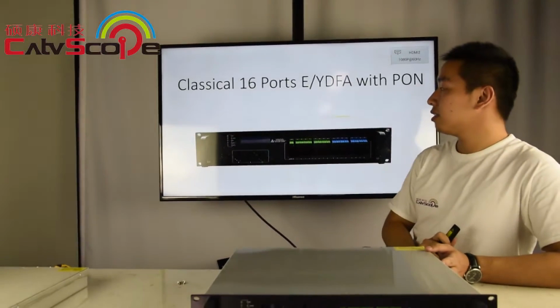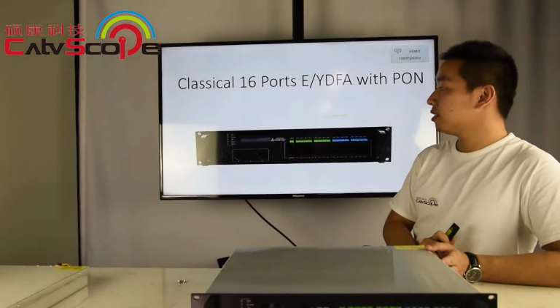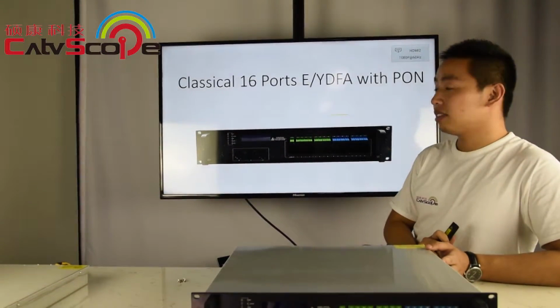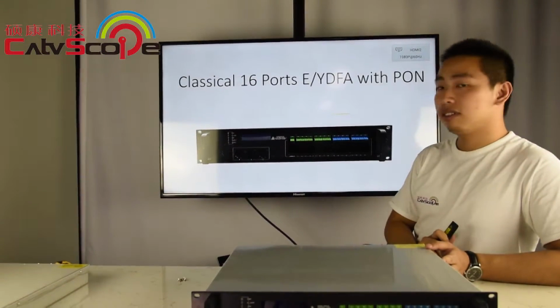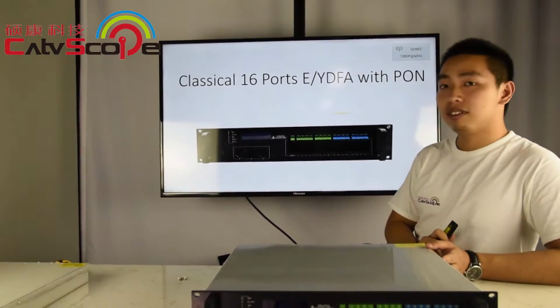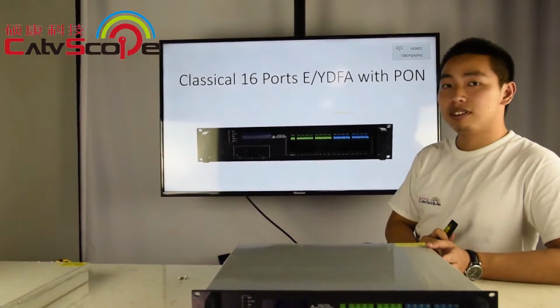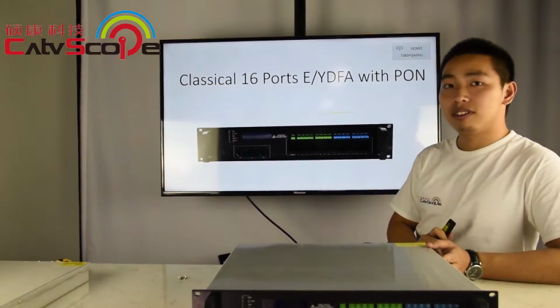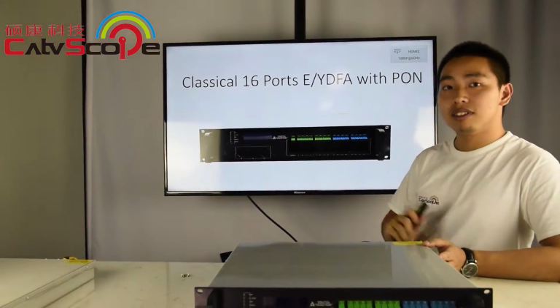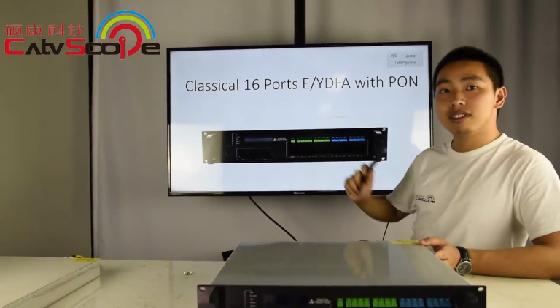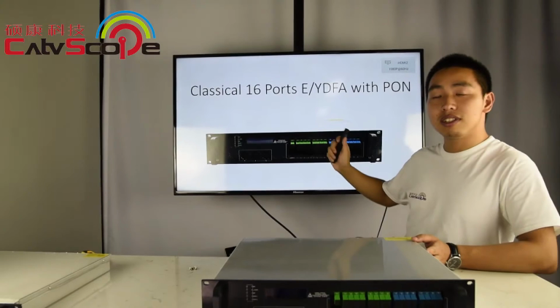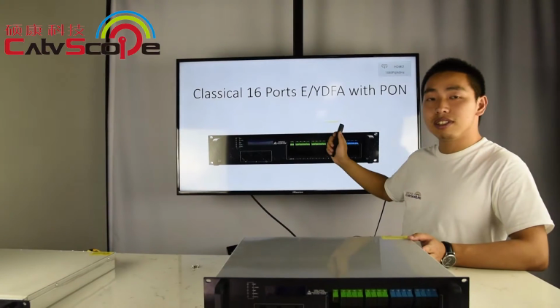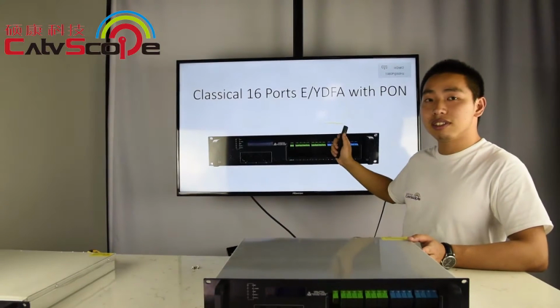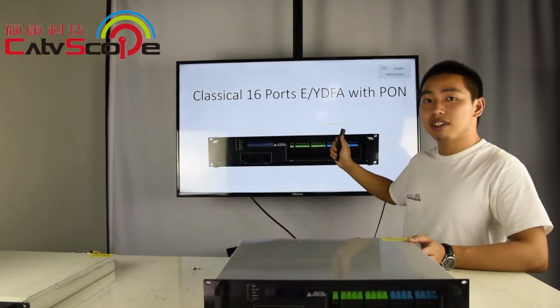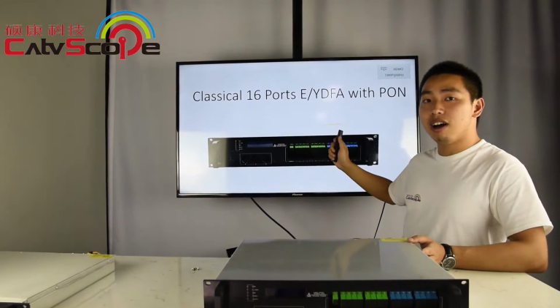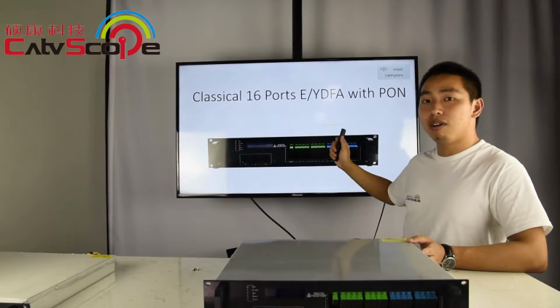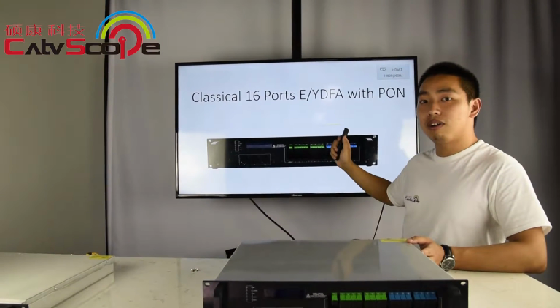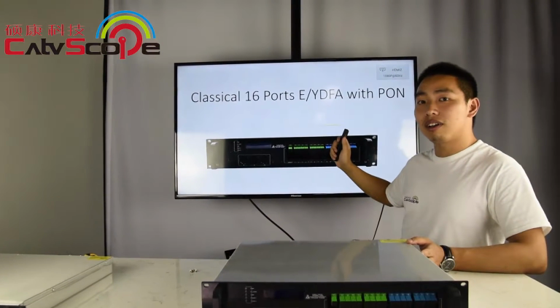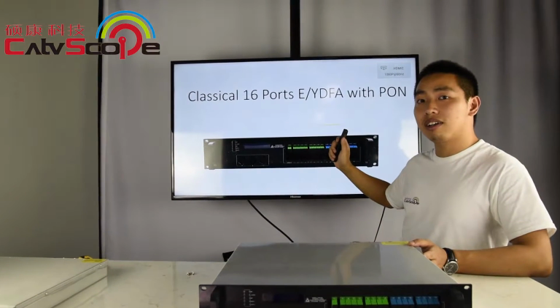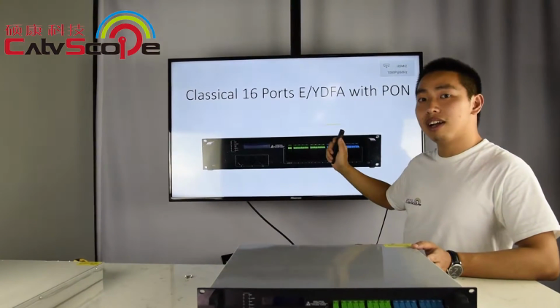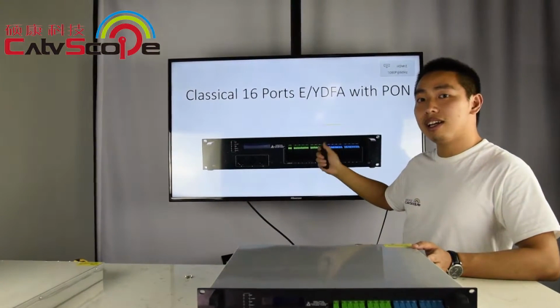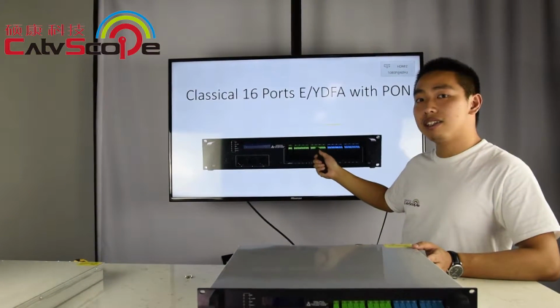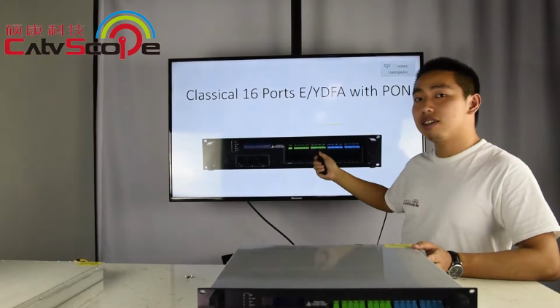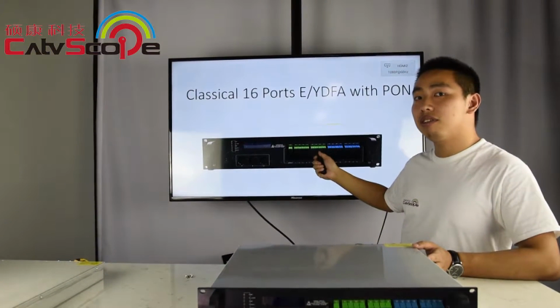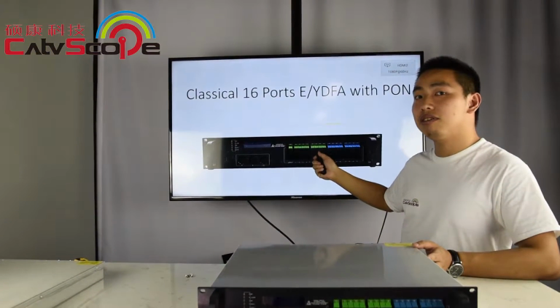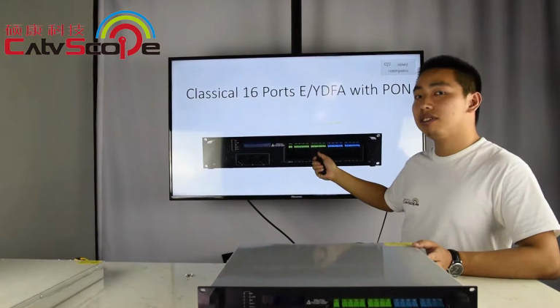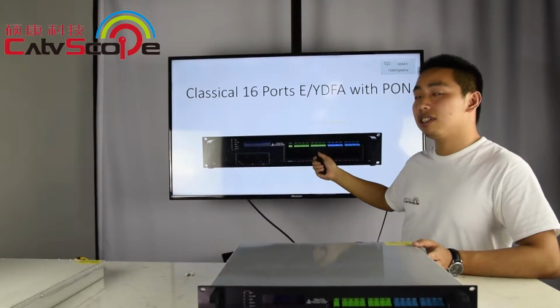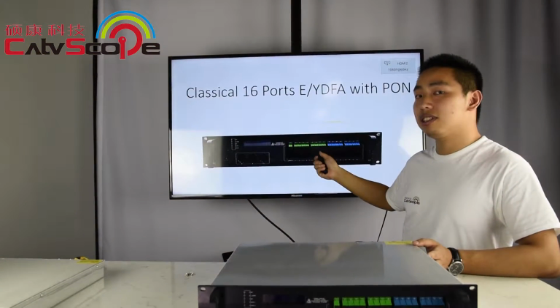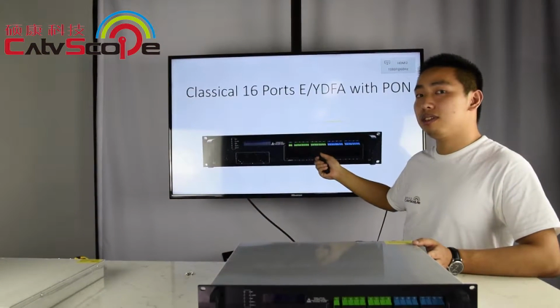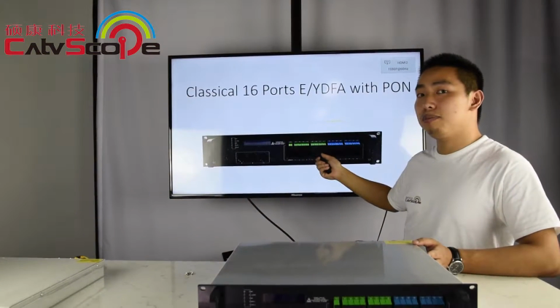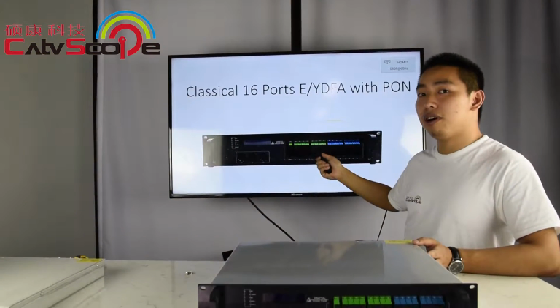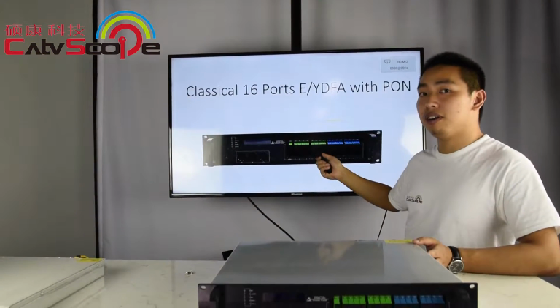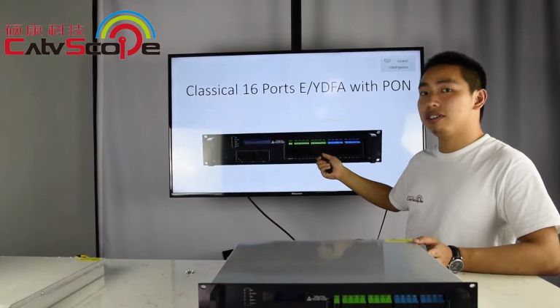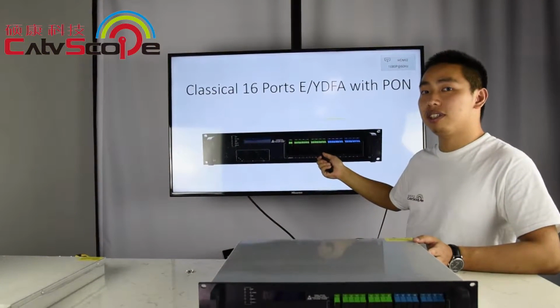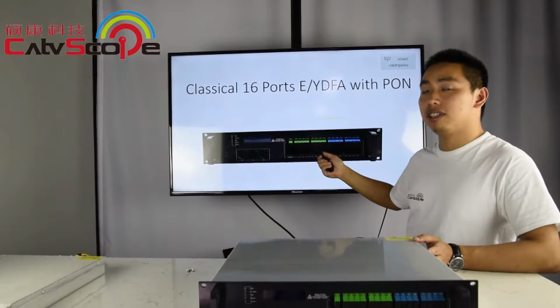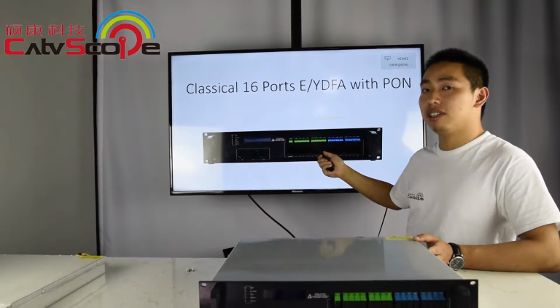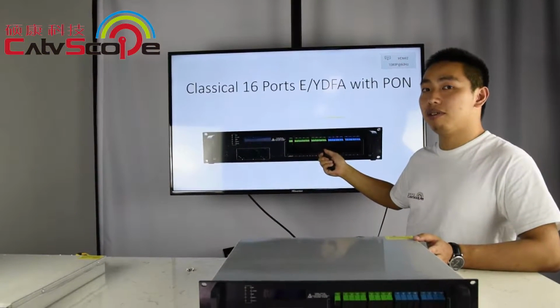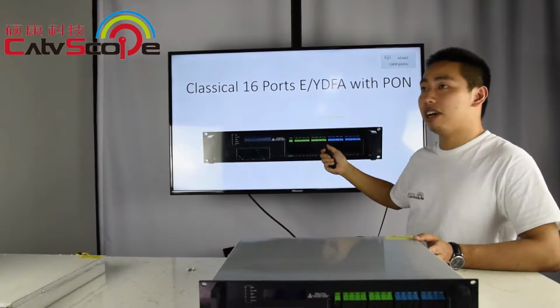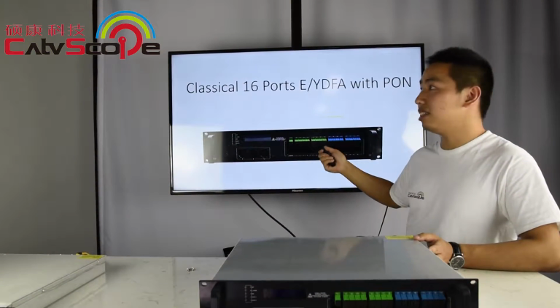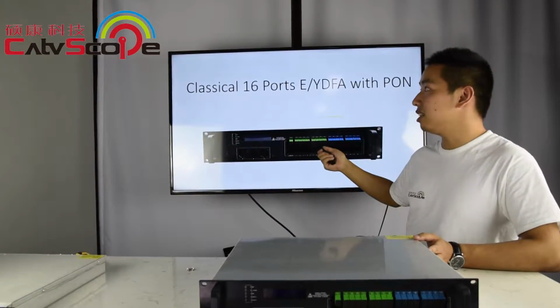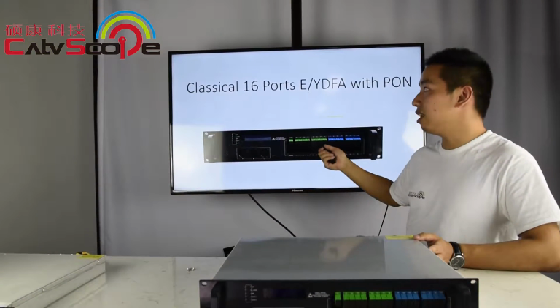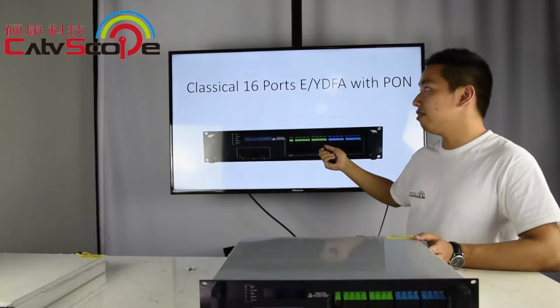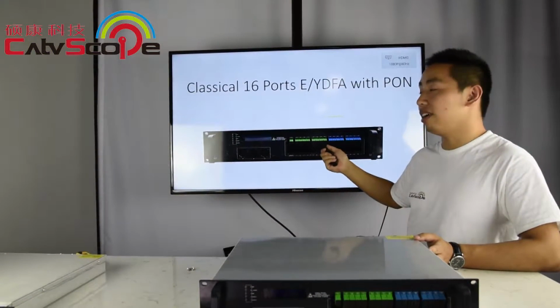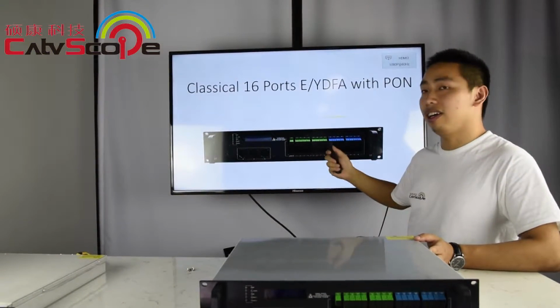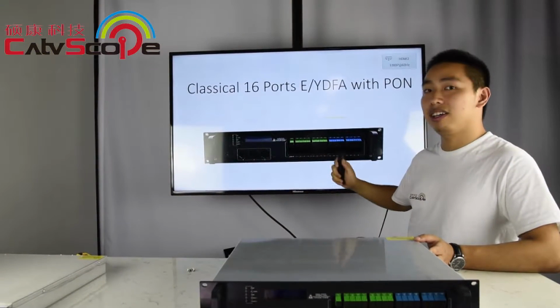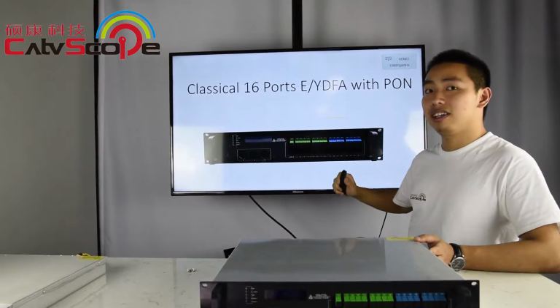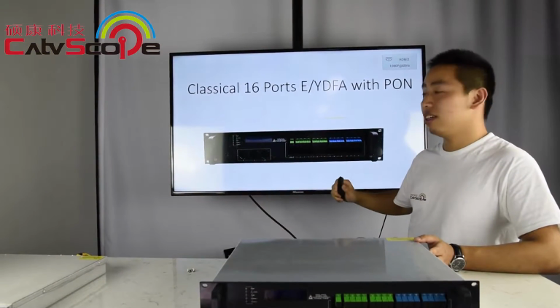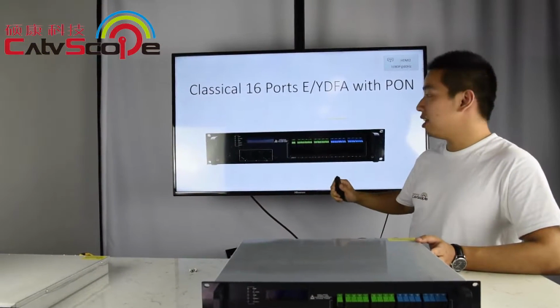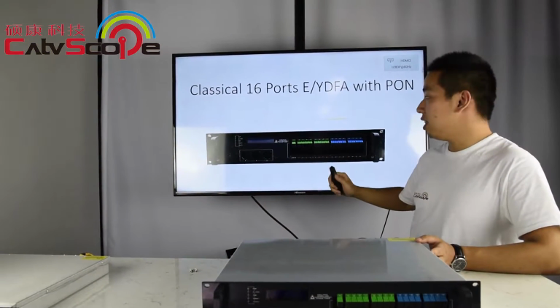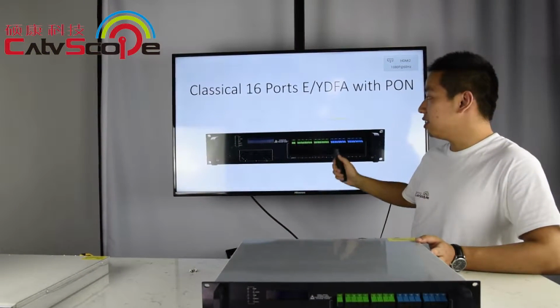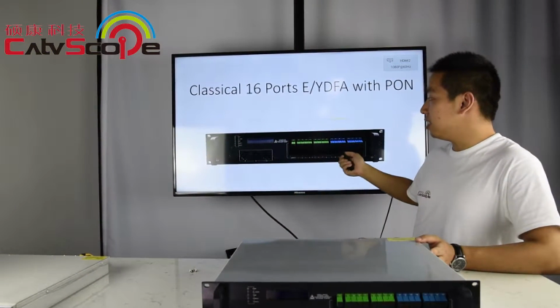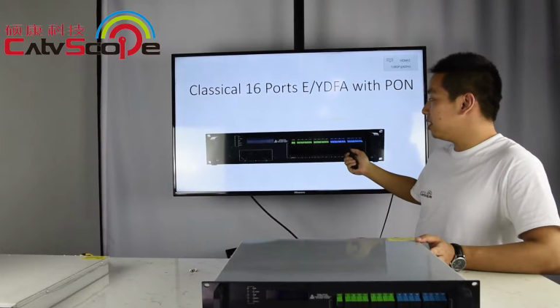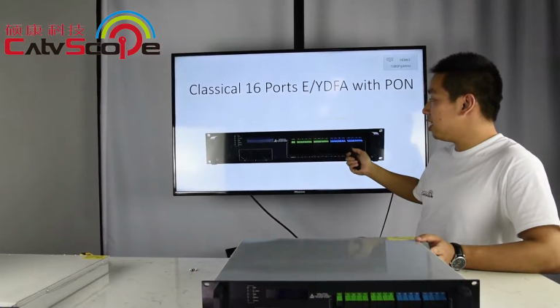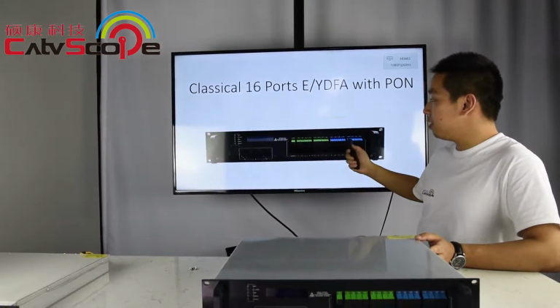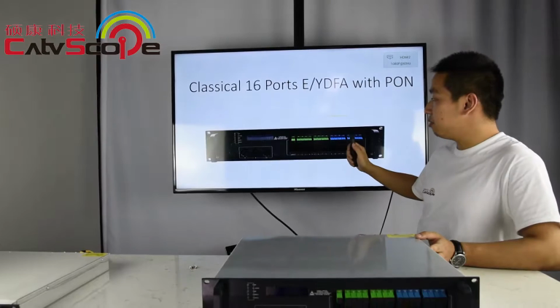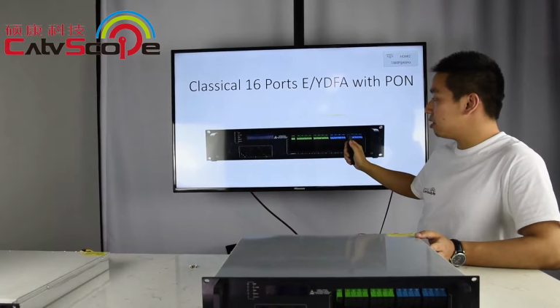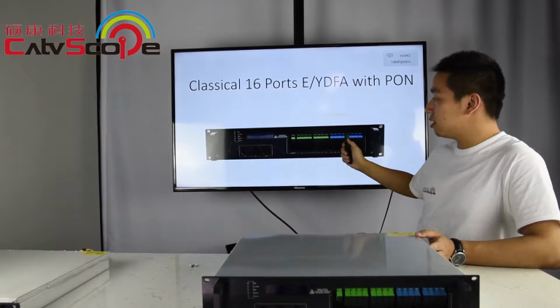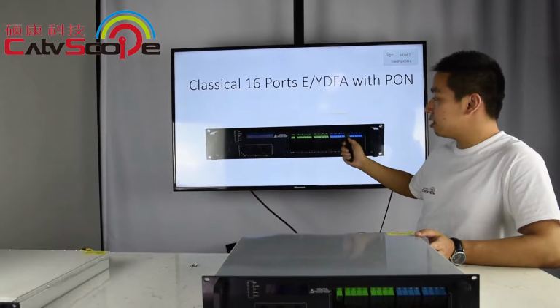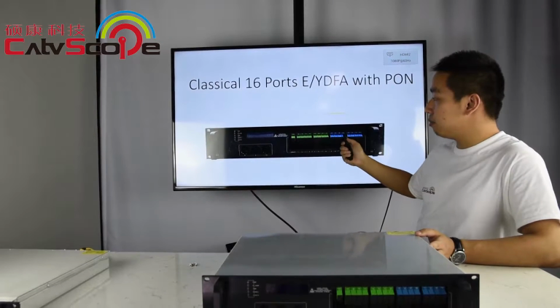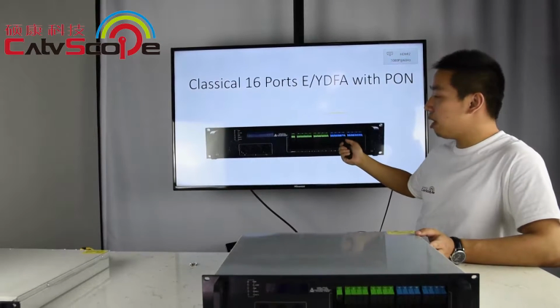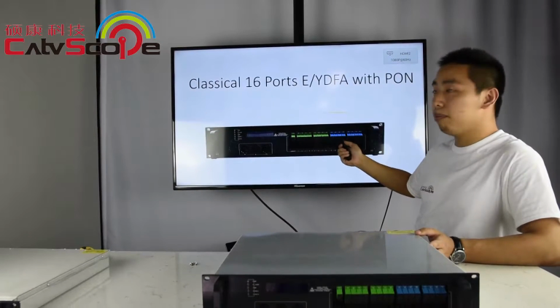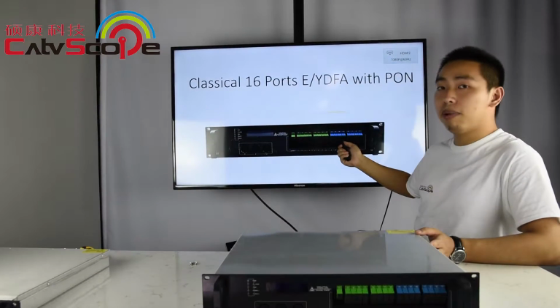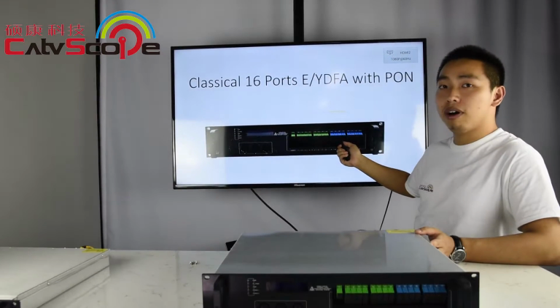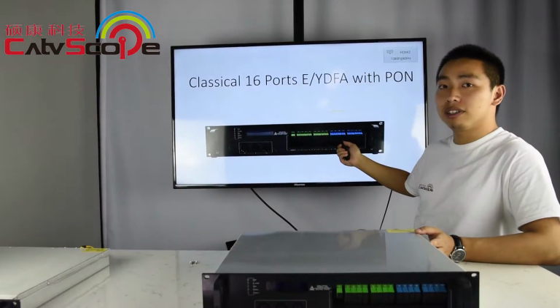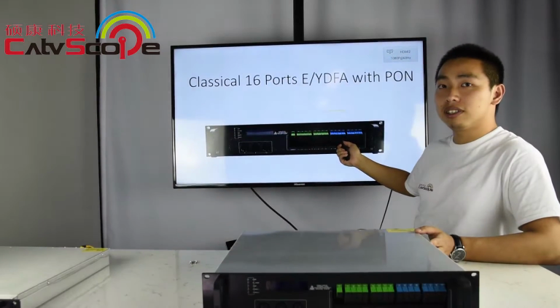This is our classical 16-port EYDFA and it has this PON port.